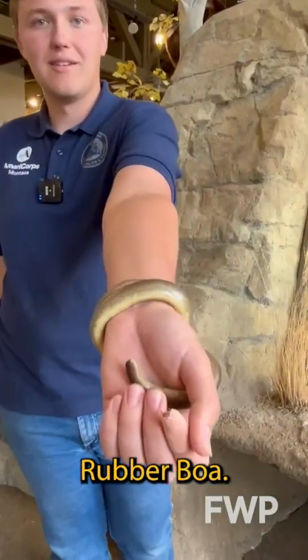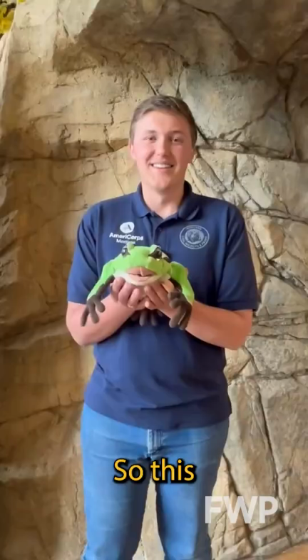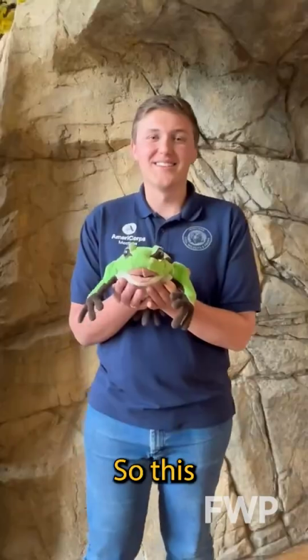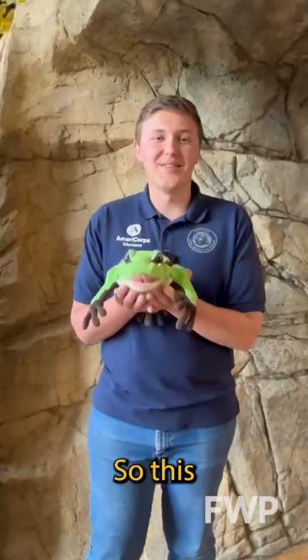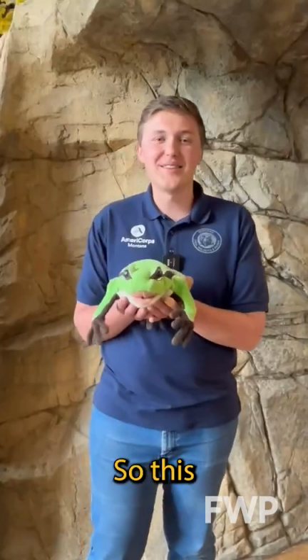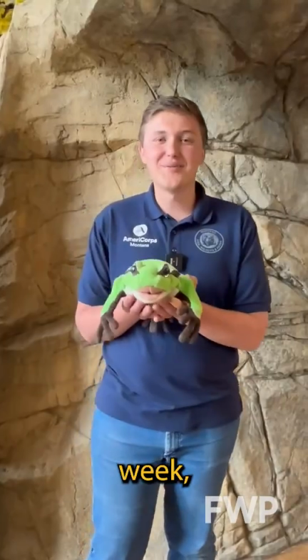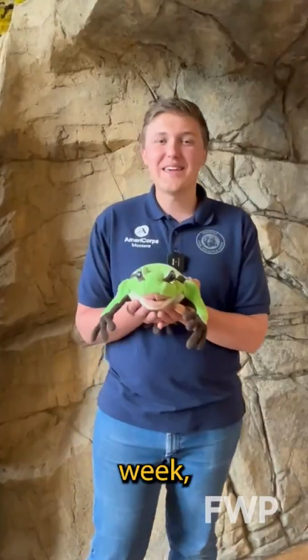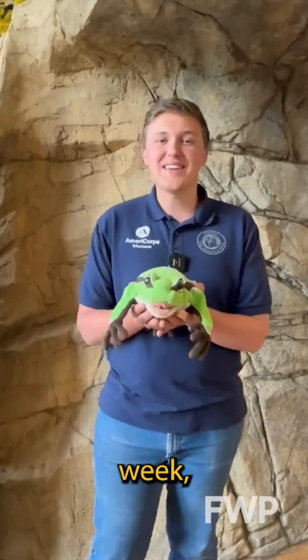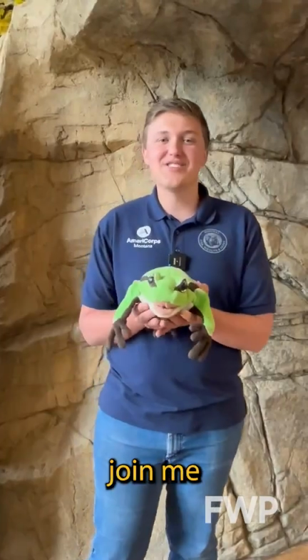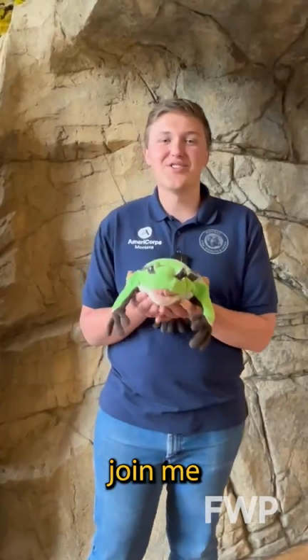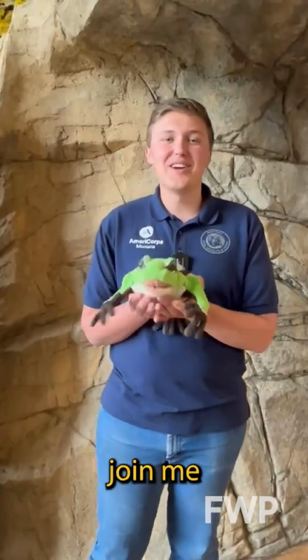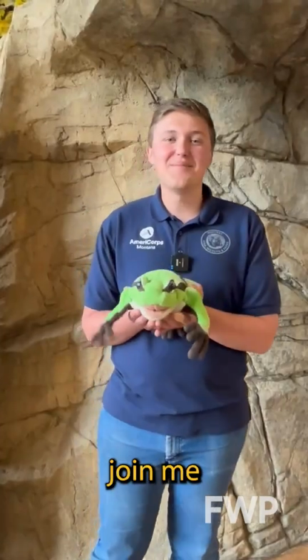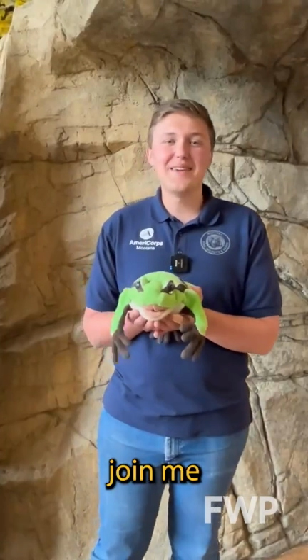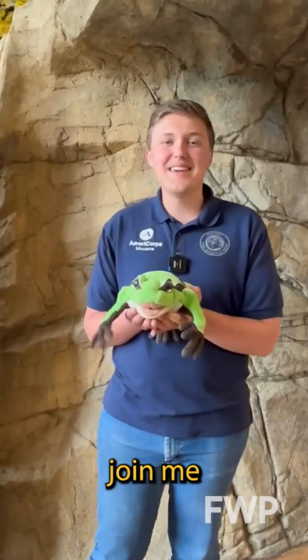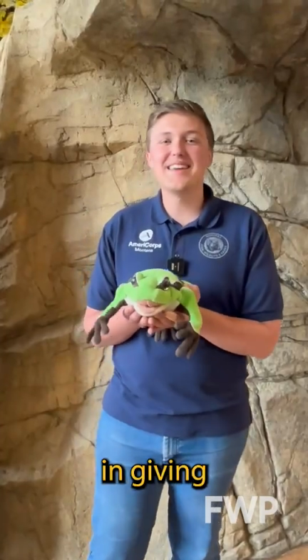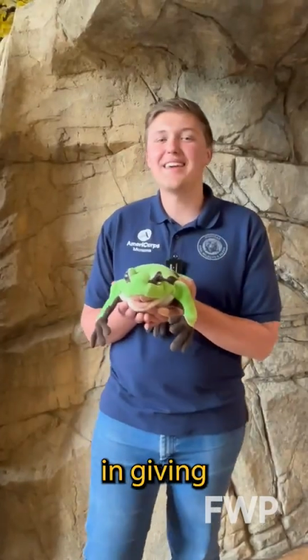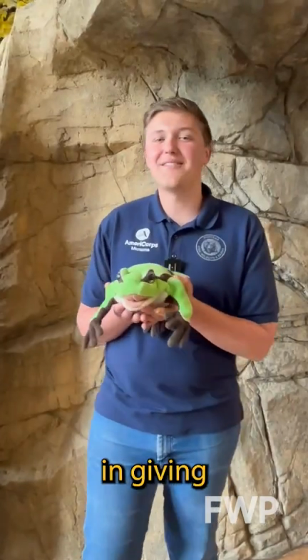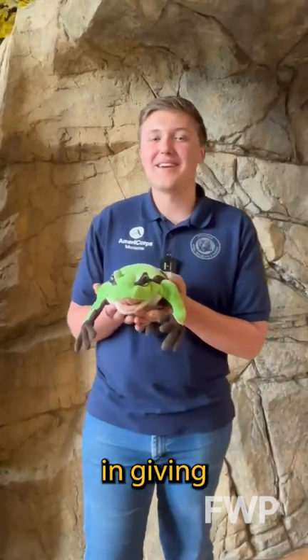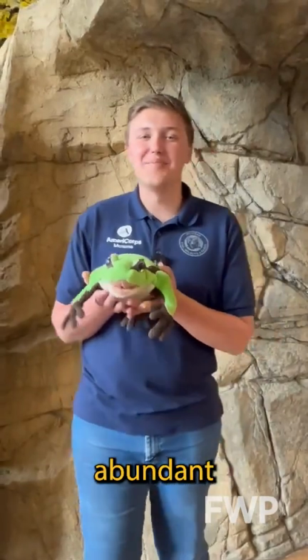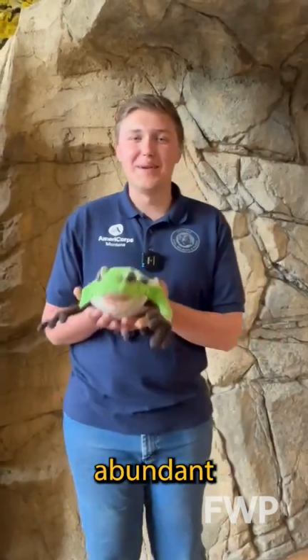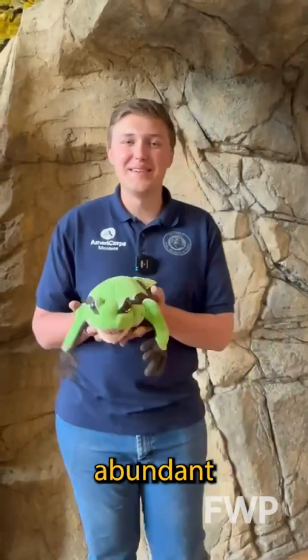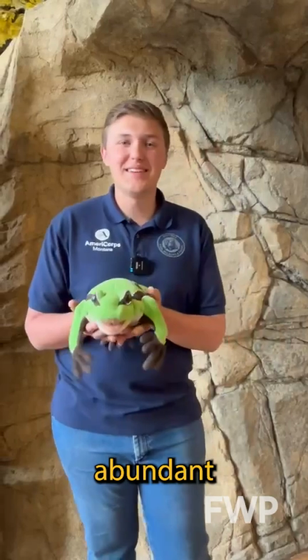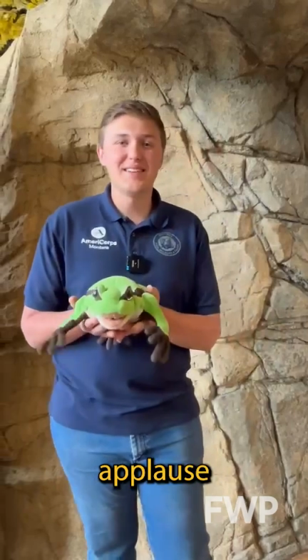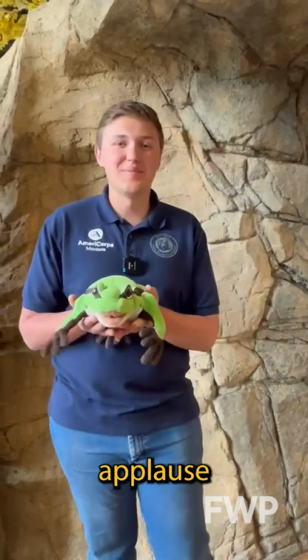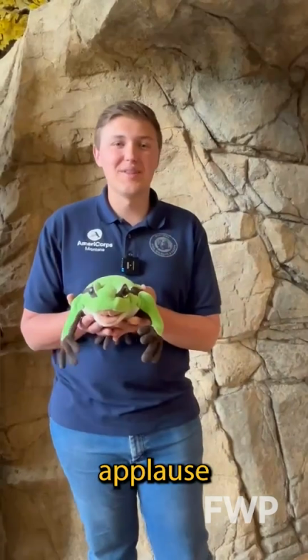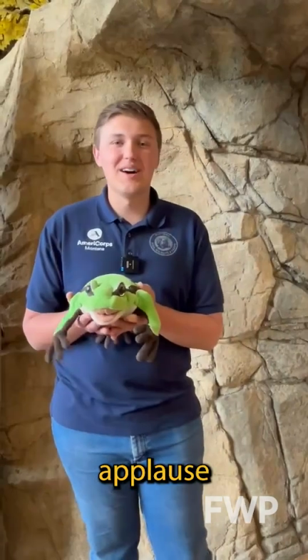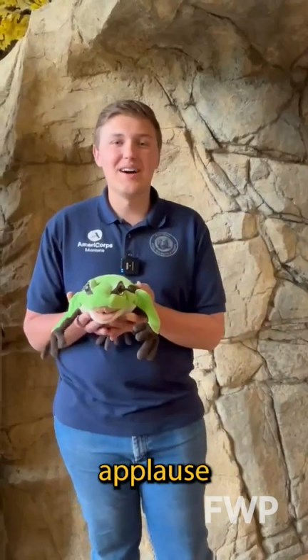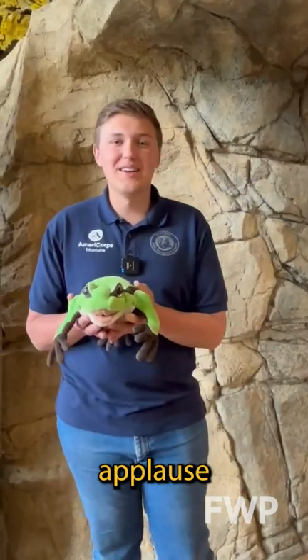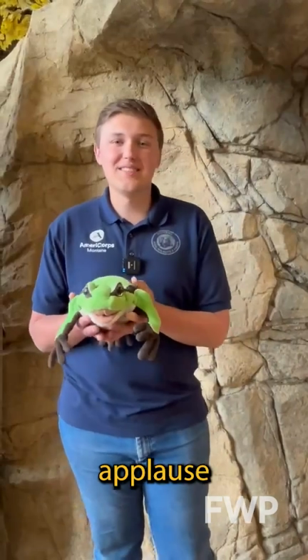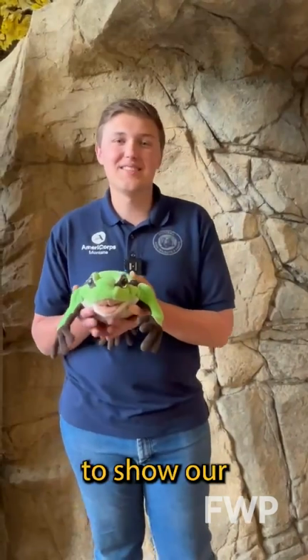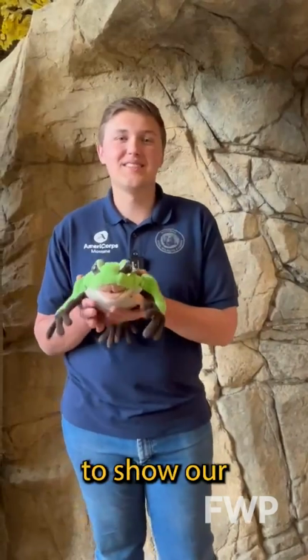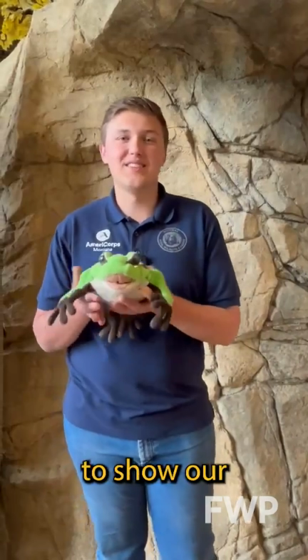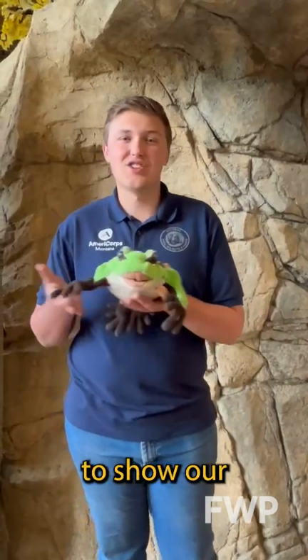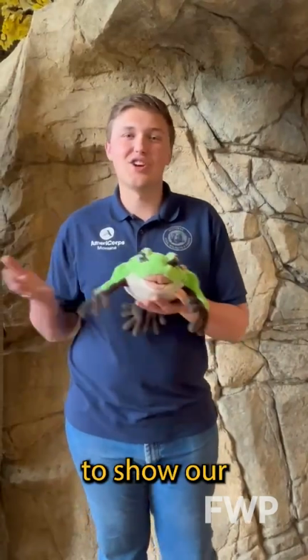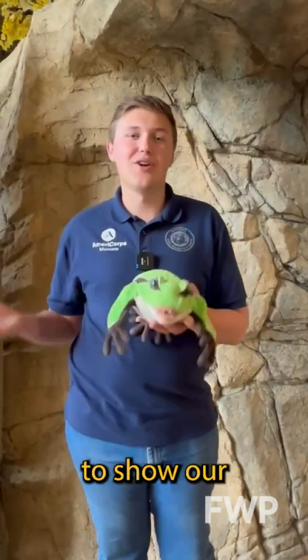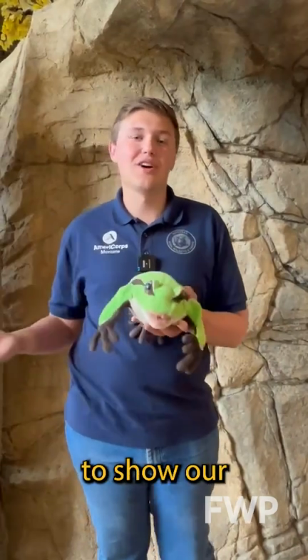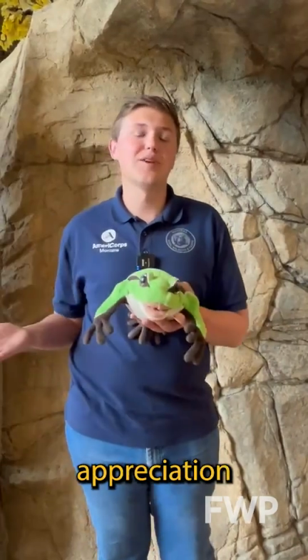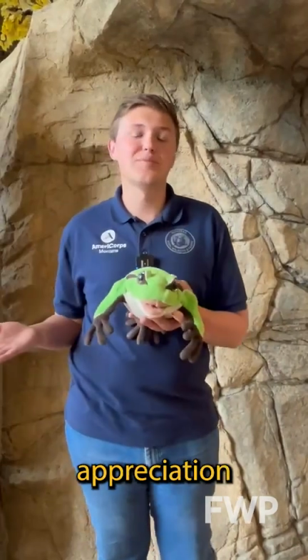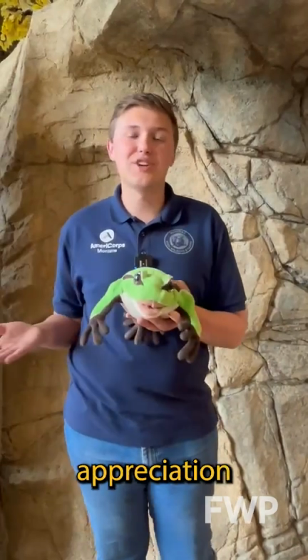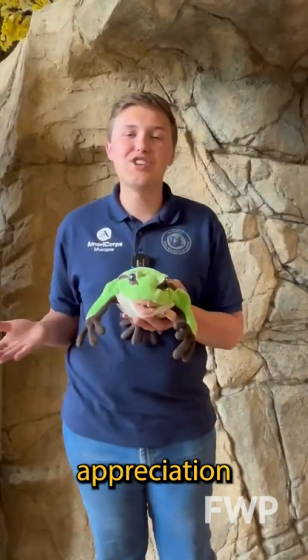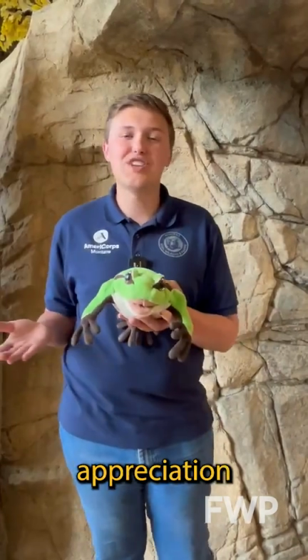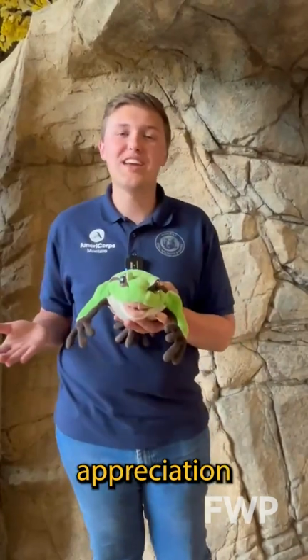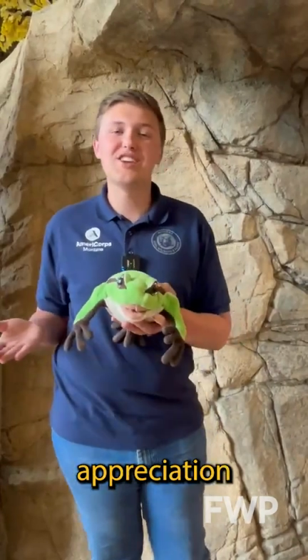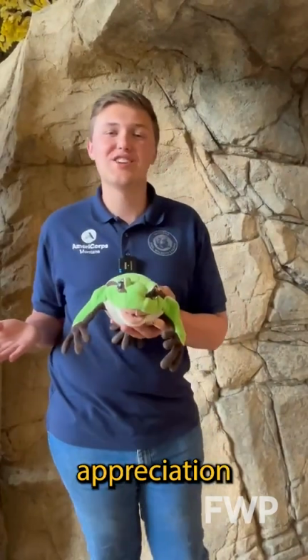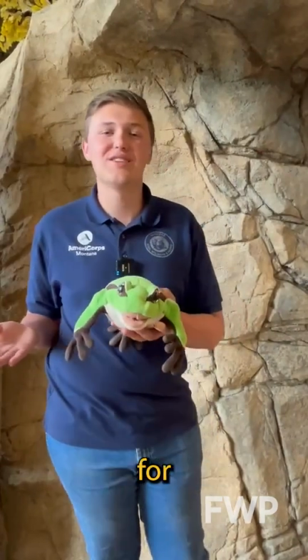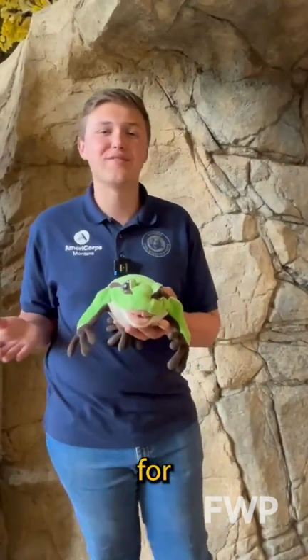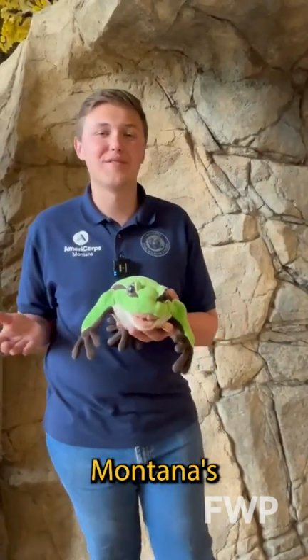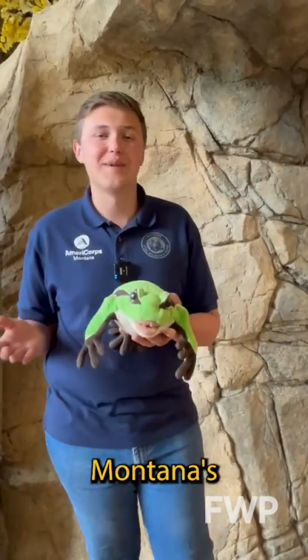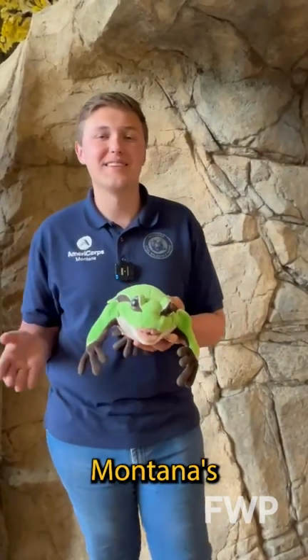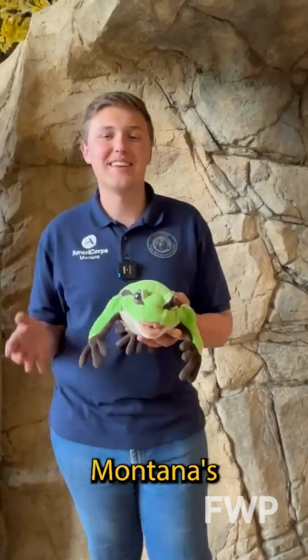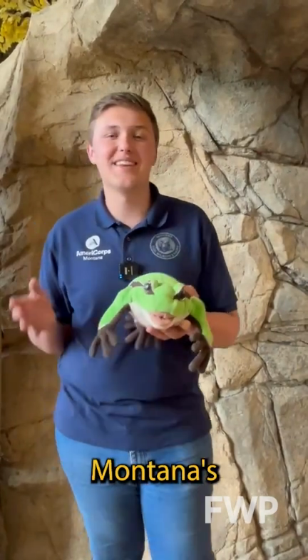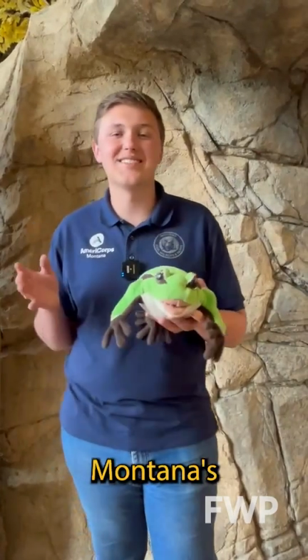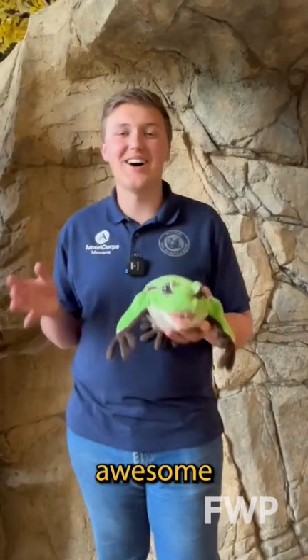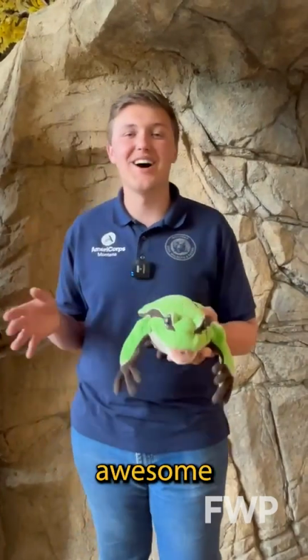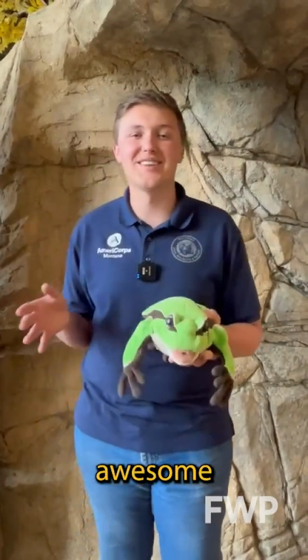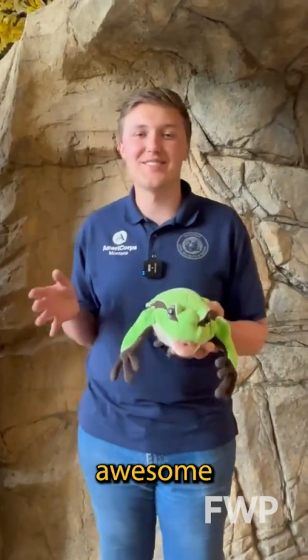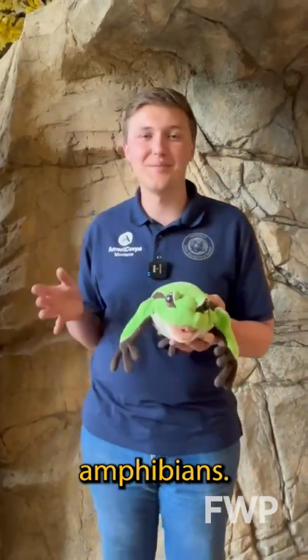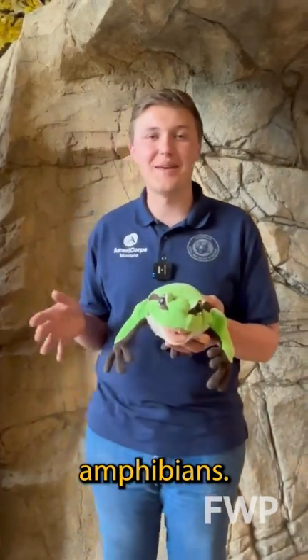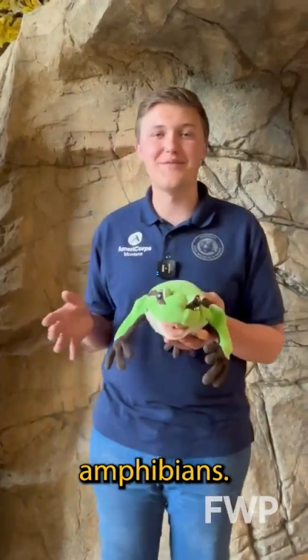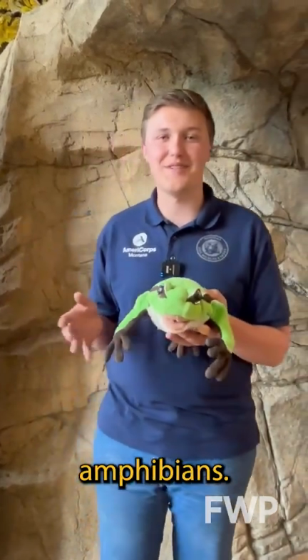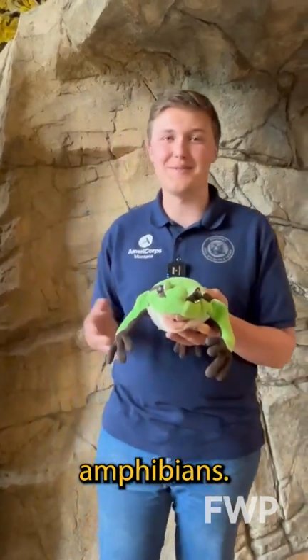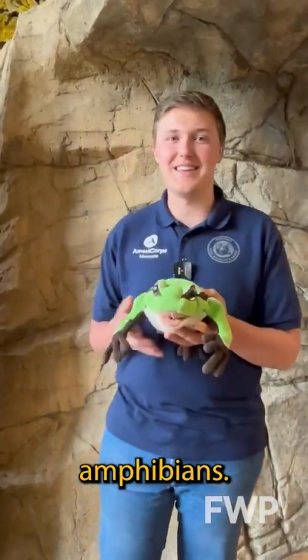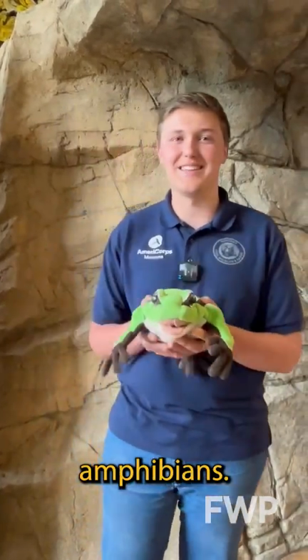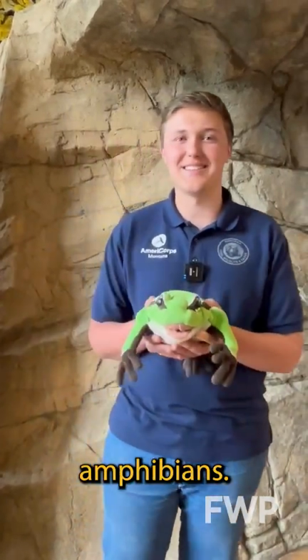So this week, join me in giving abundant applause to show our appreciation for Montana's awesome amphibians.